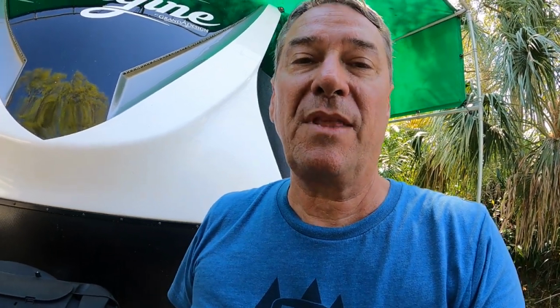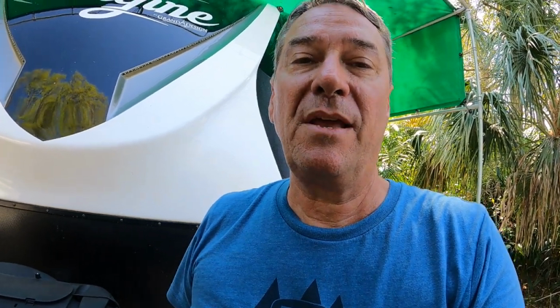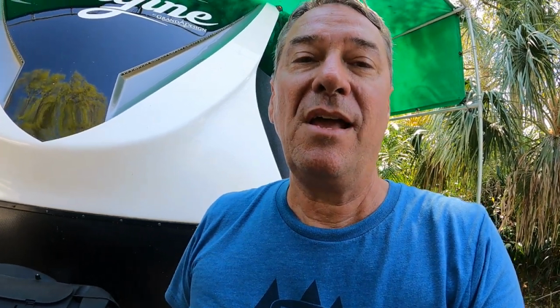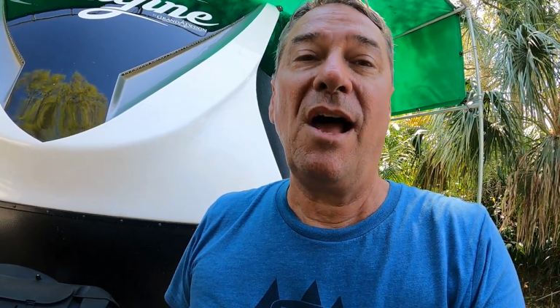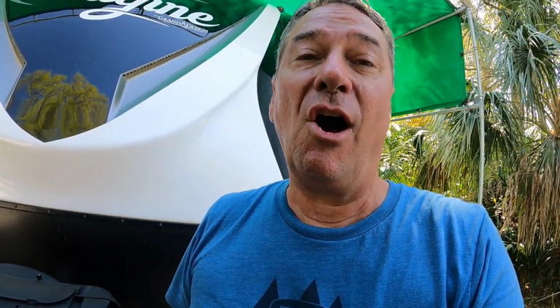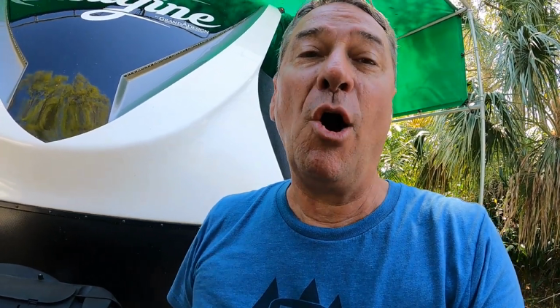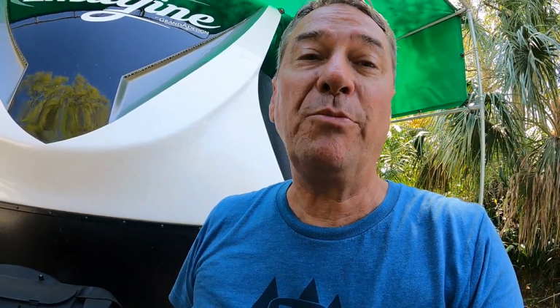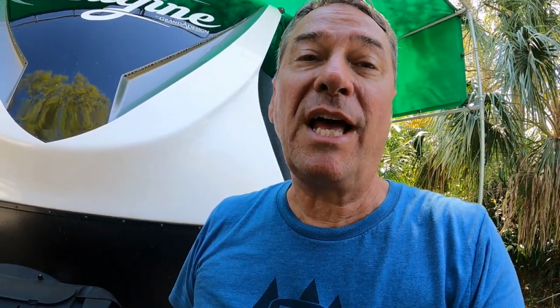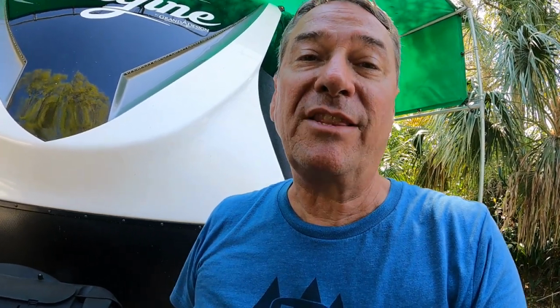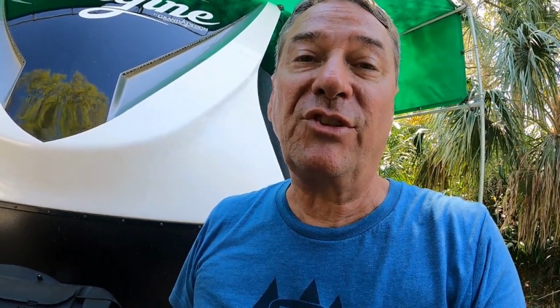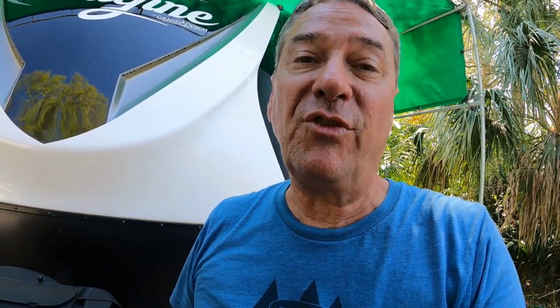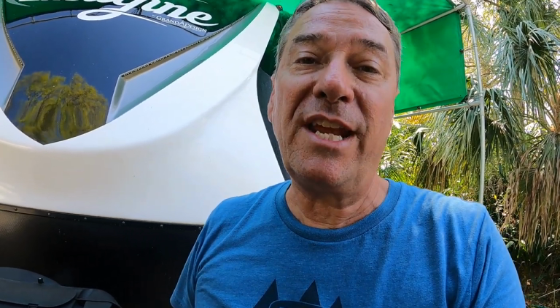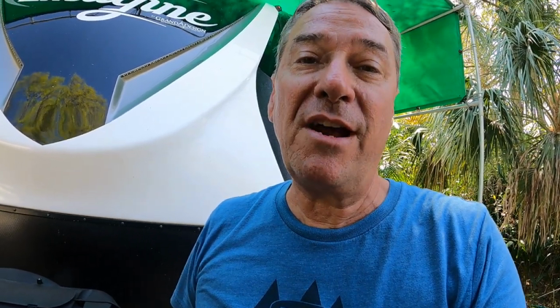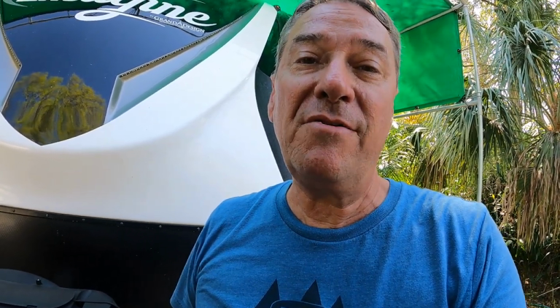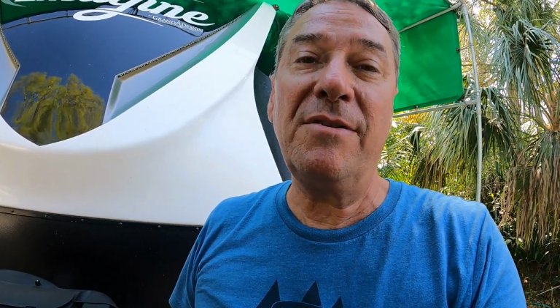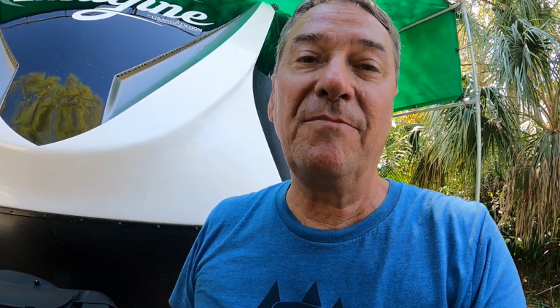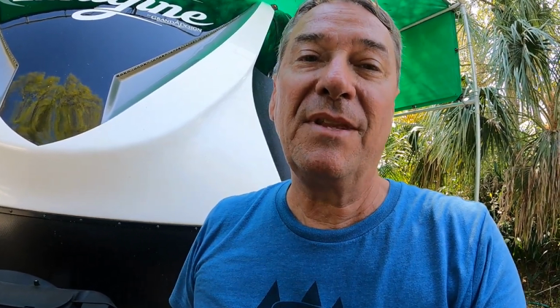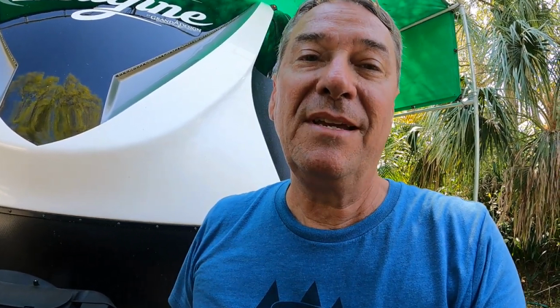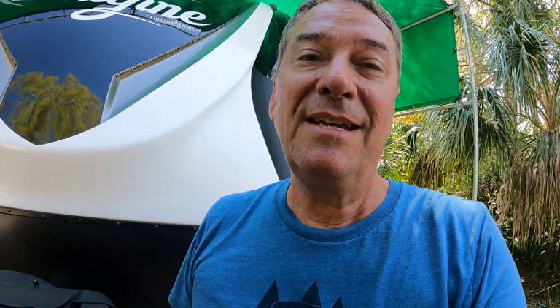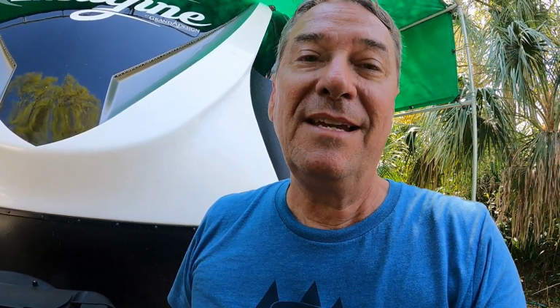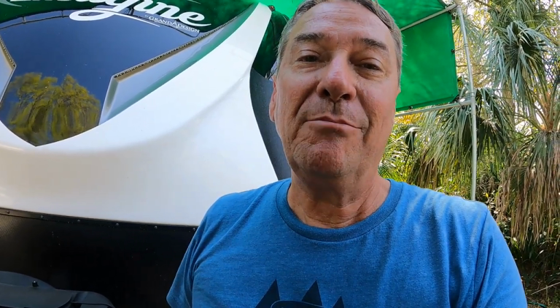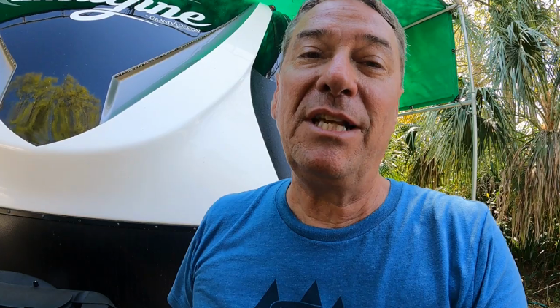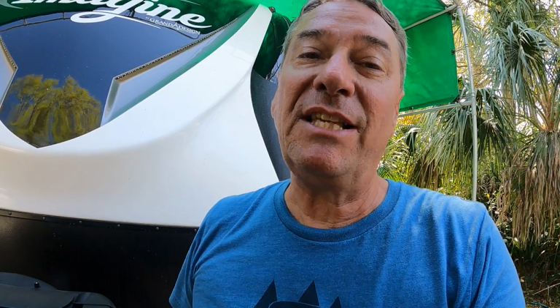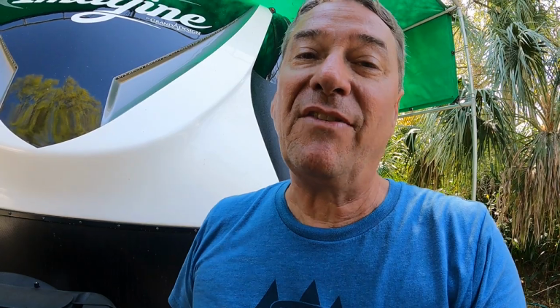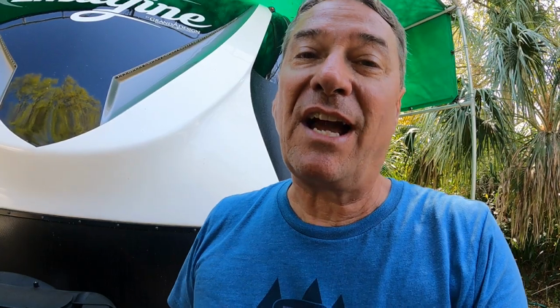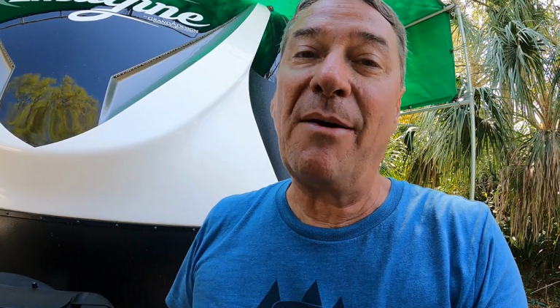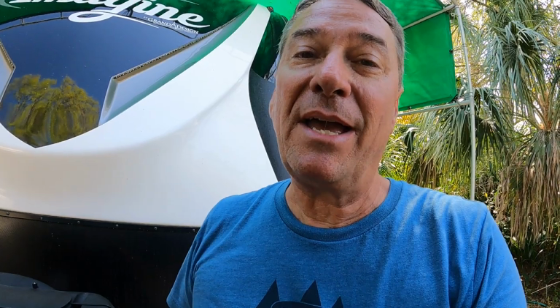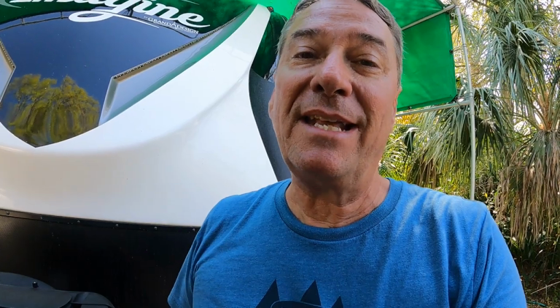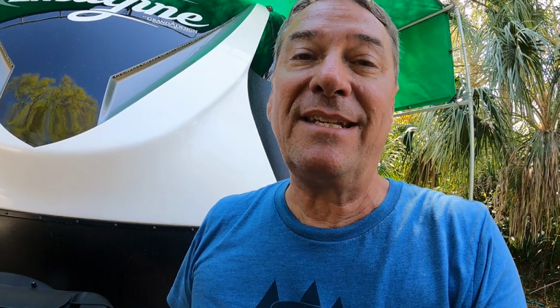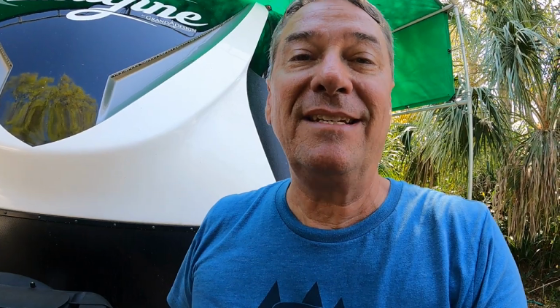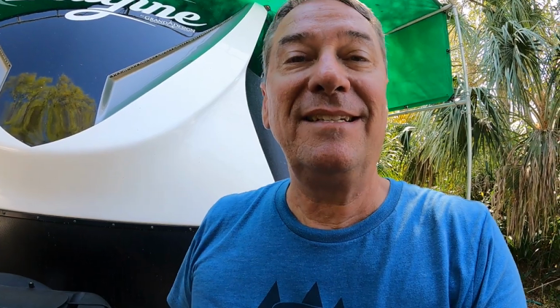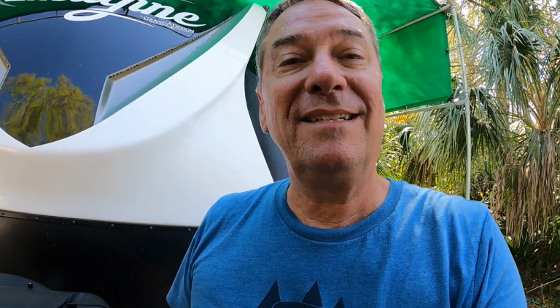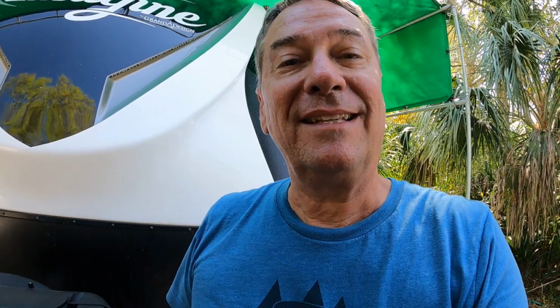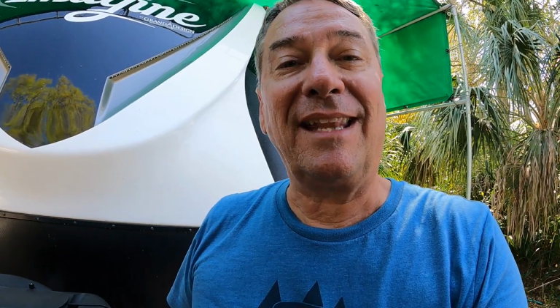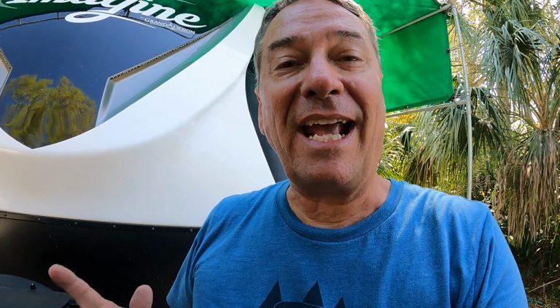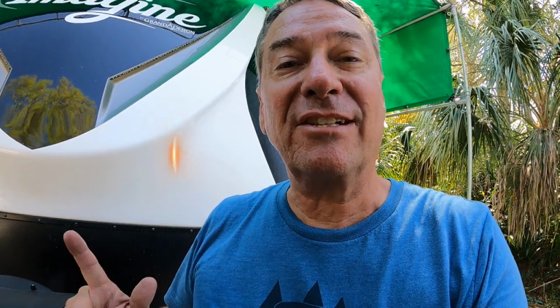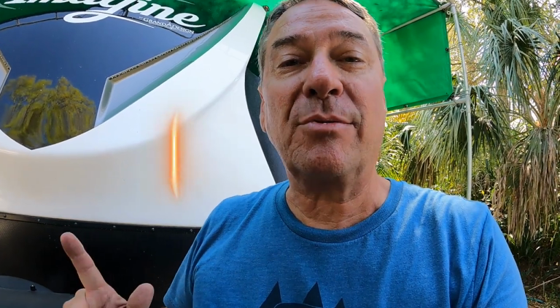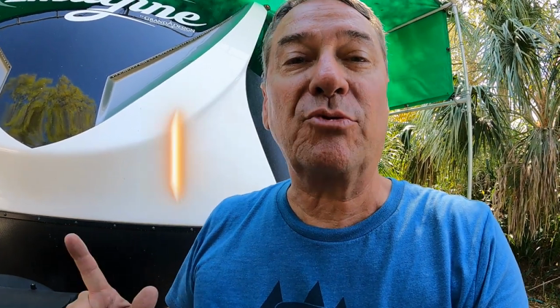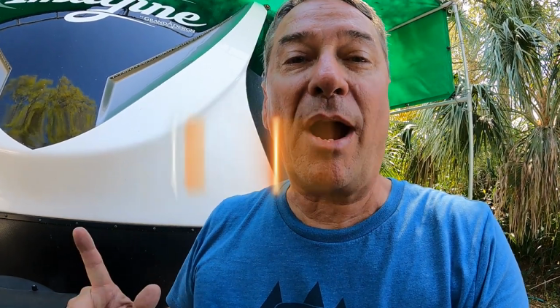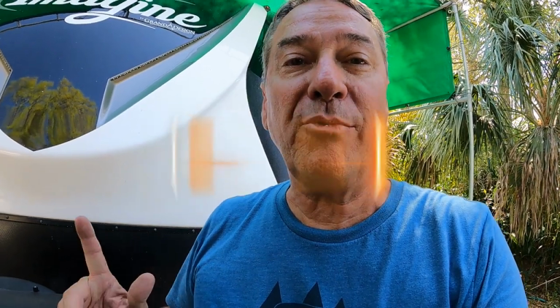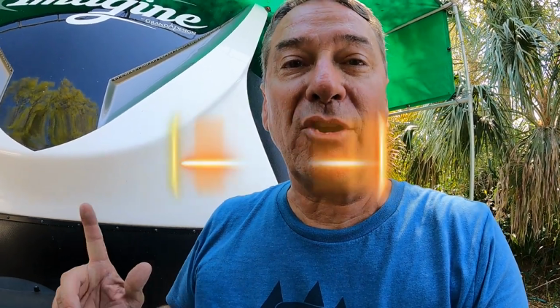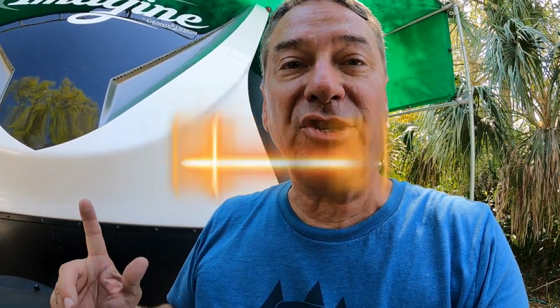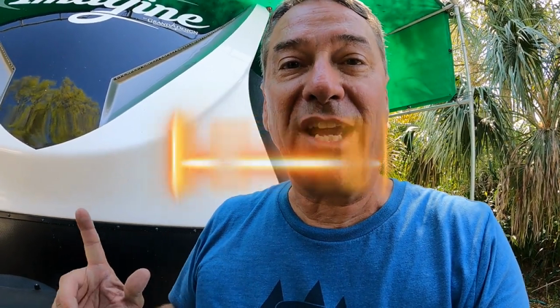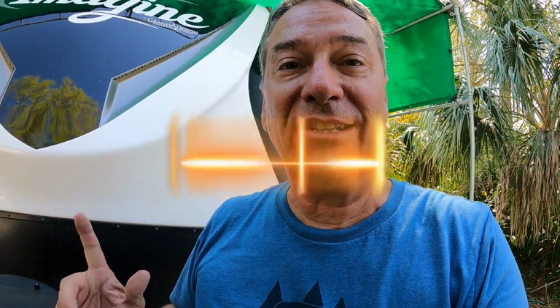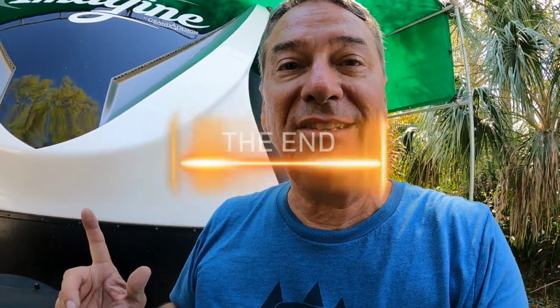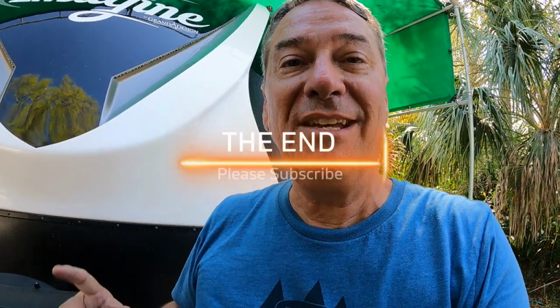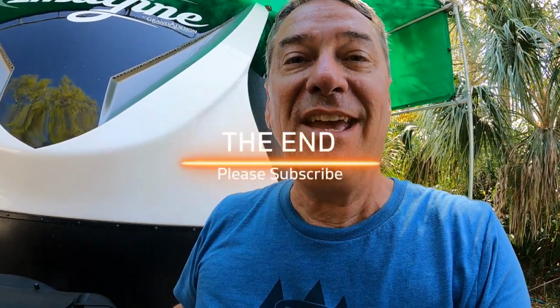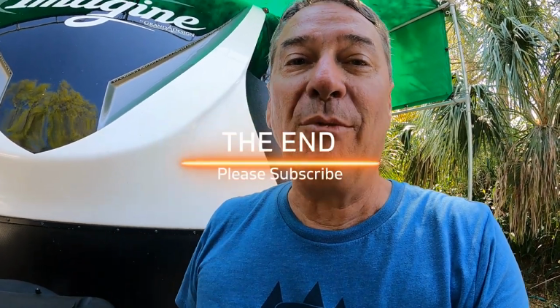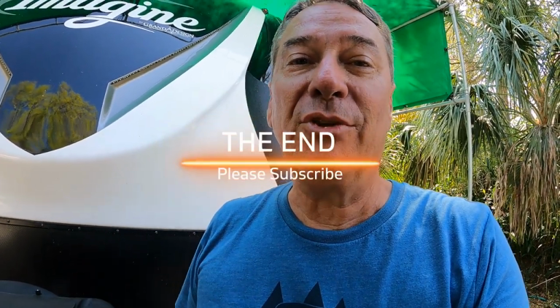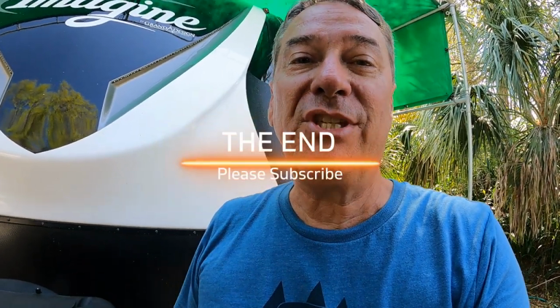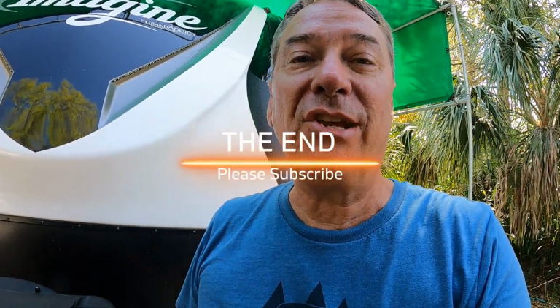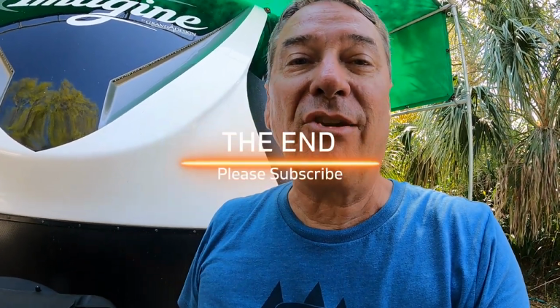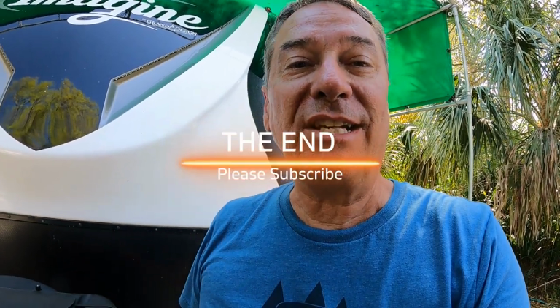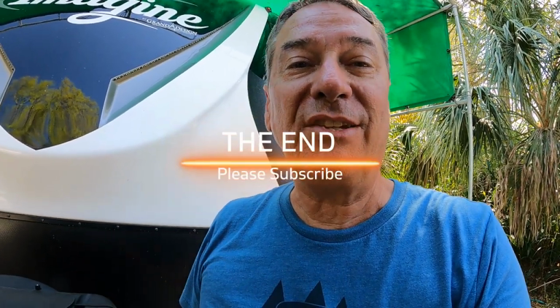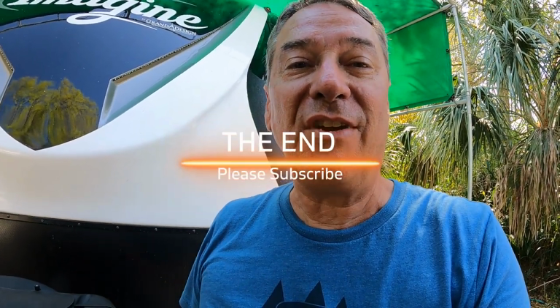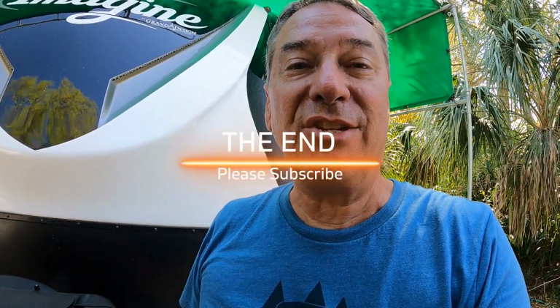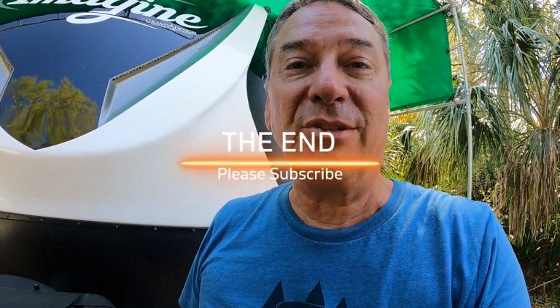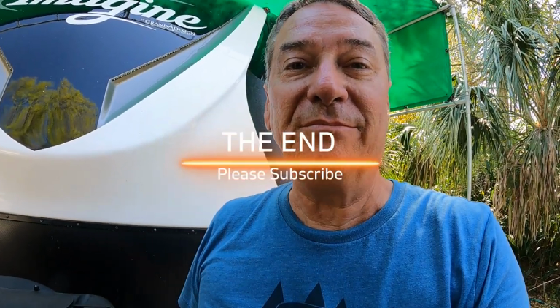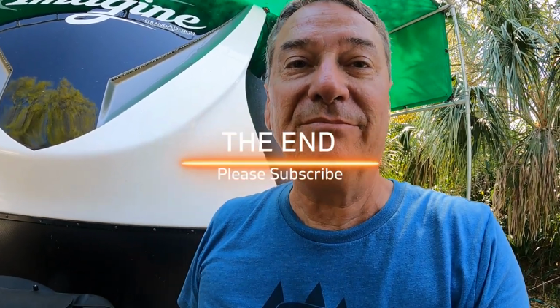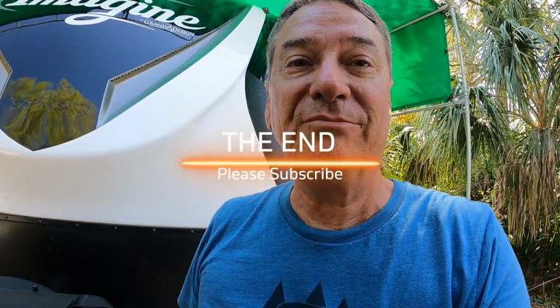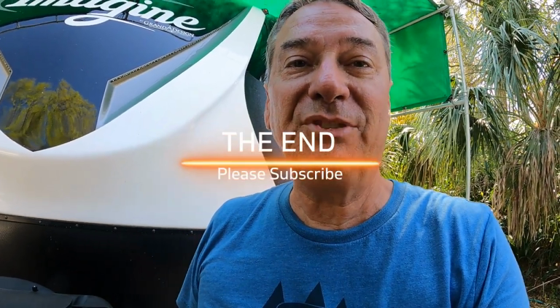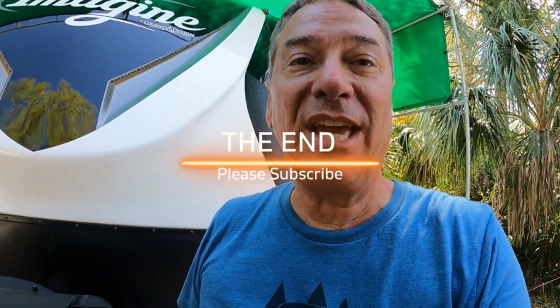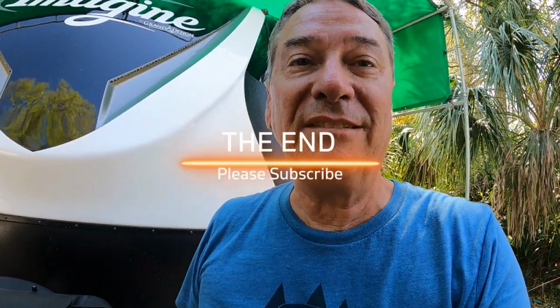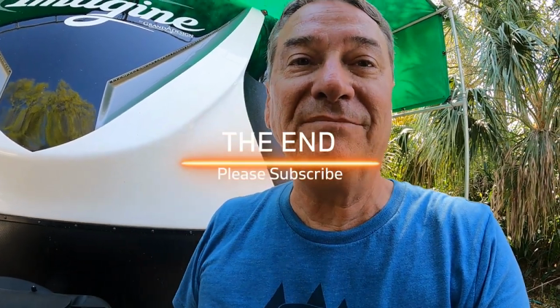I hope you liked this video. Please leave a comment, like and subscribe to our channel, and we'll see you on our next adventure. See ya!